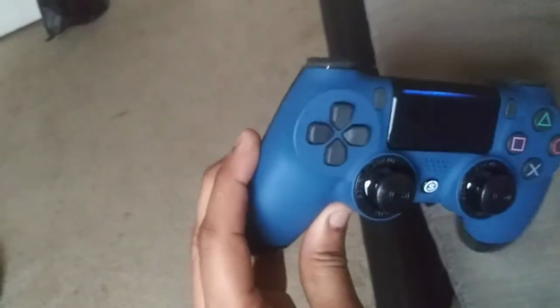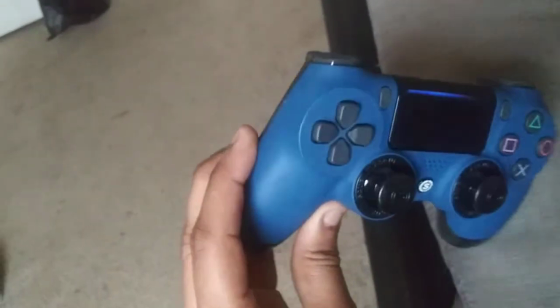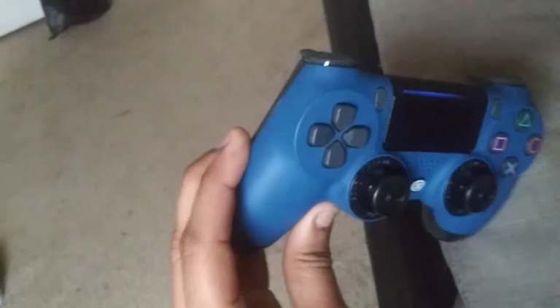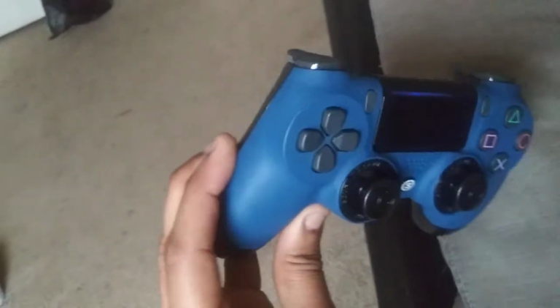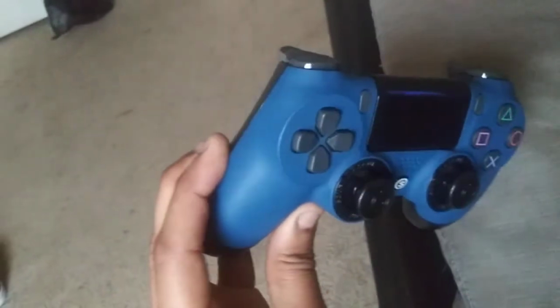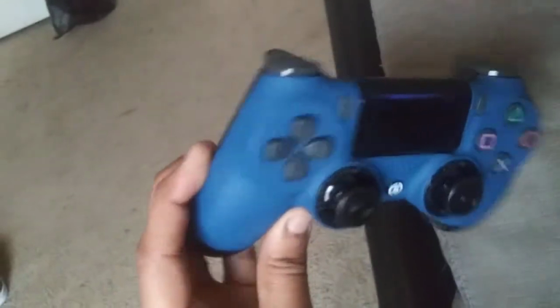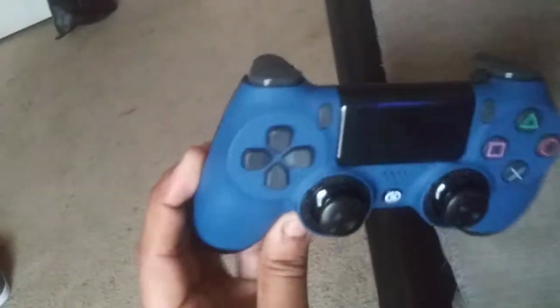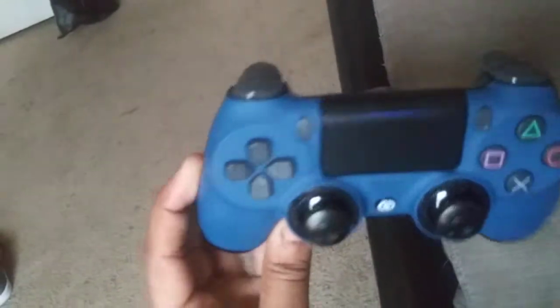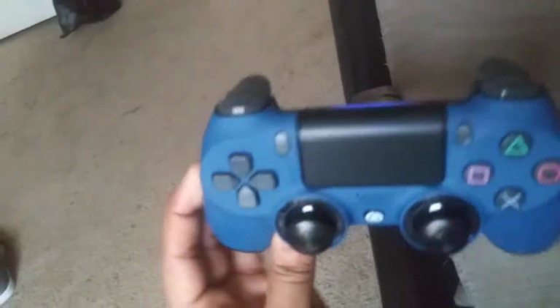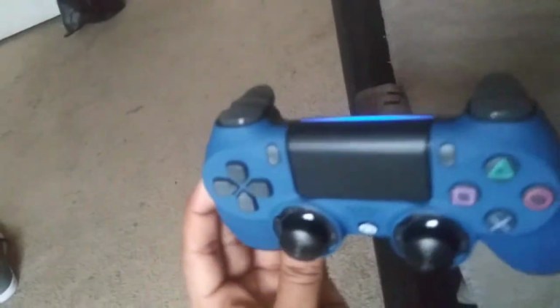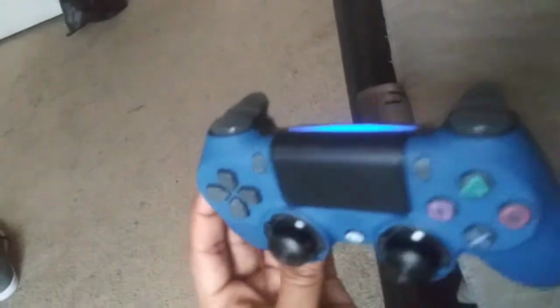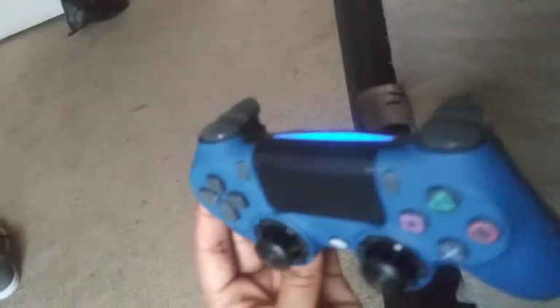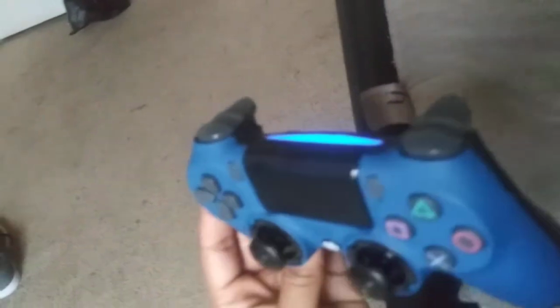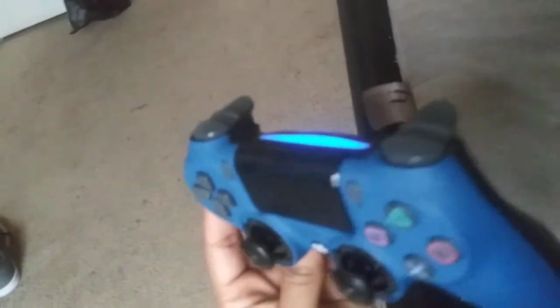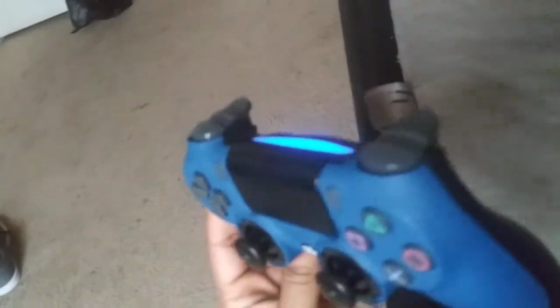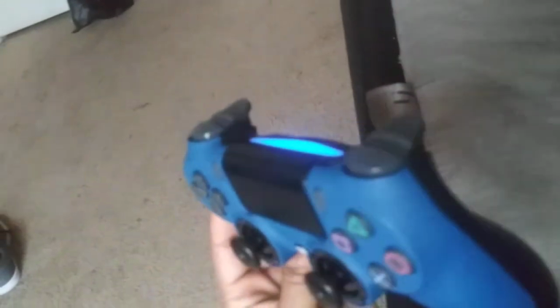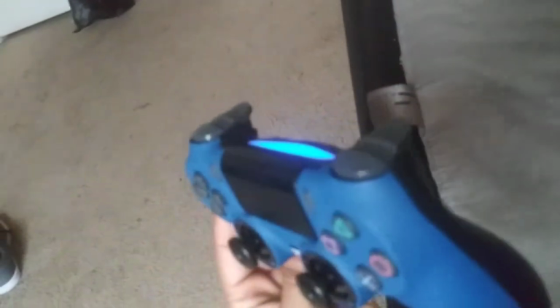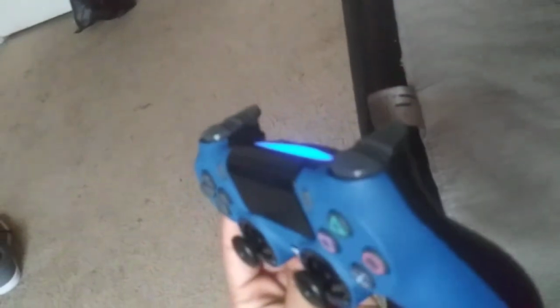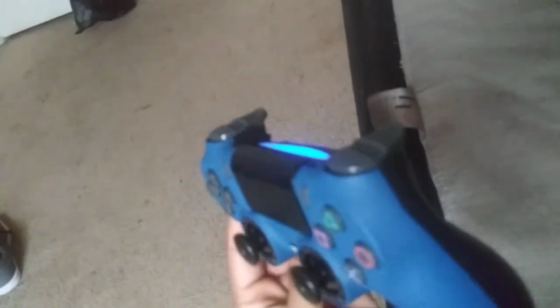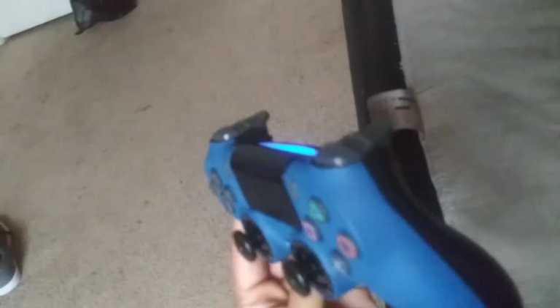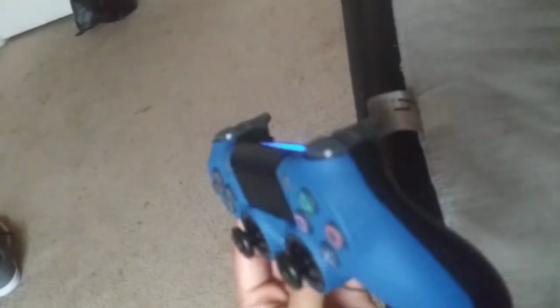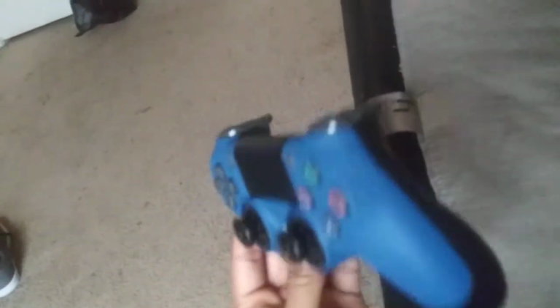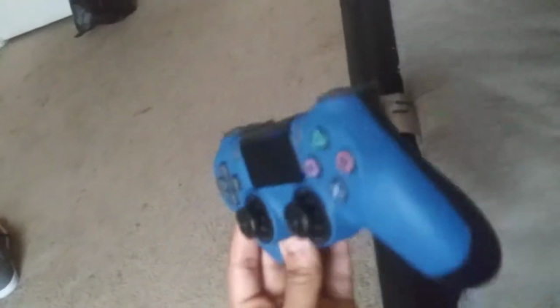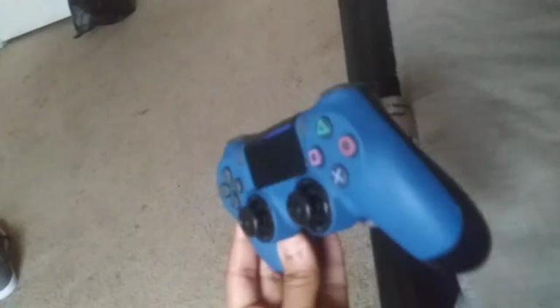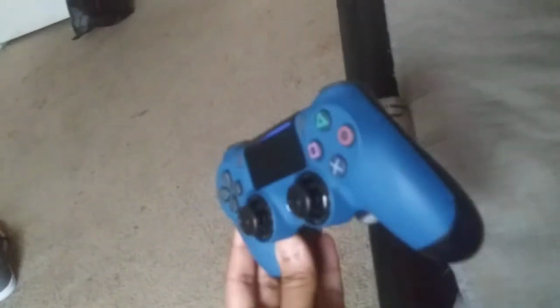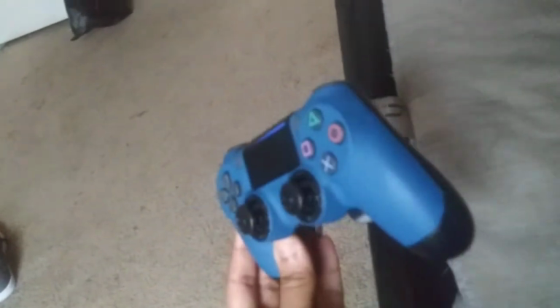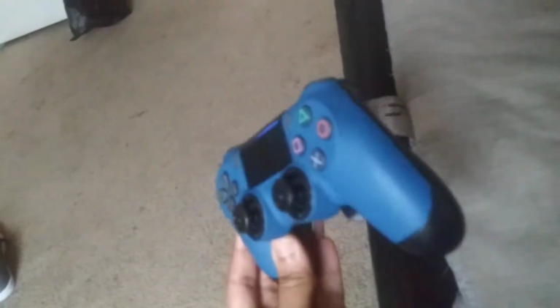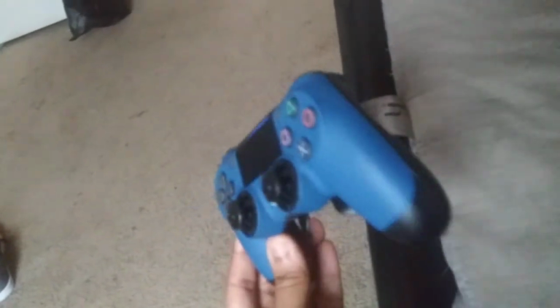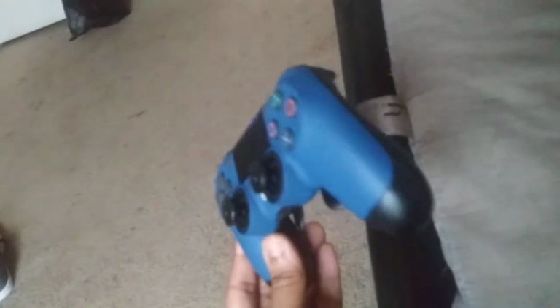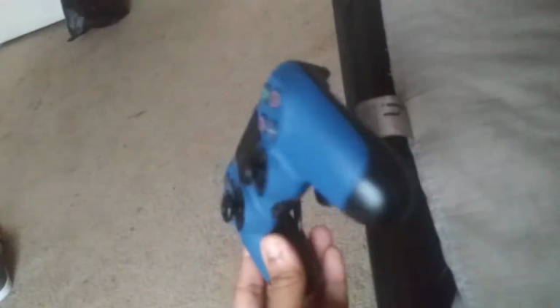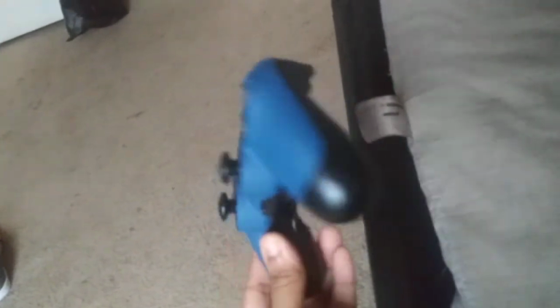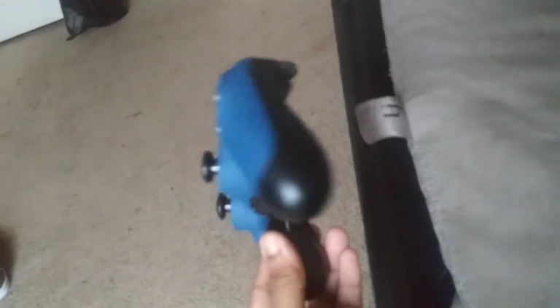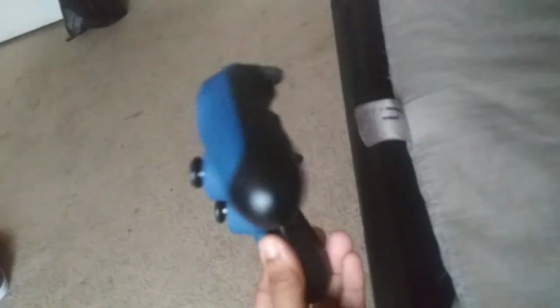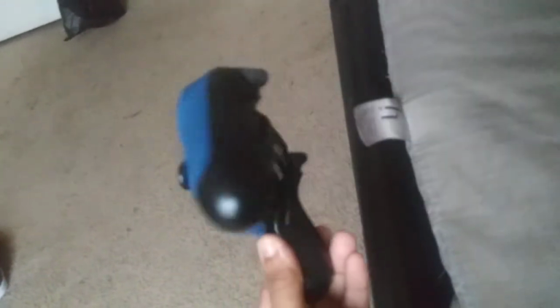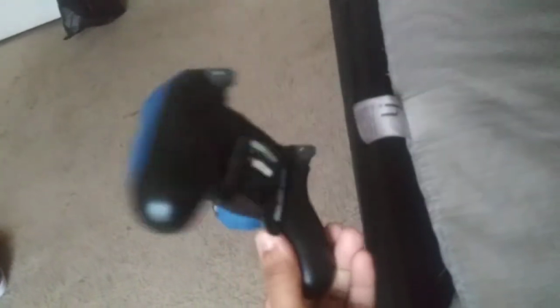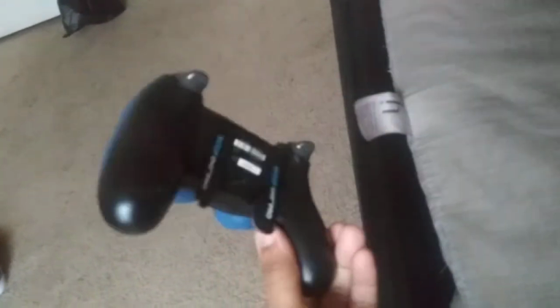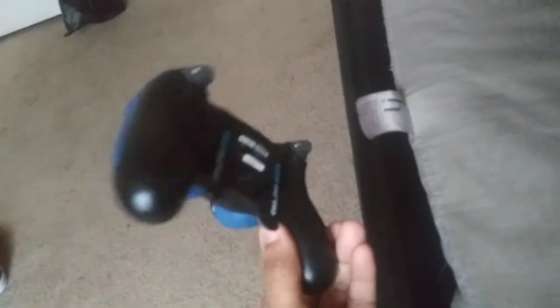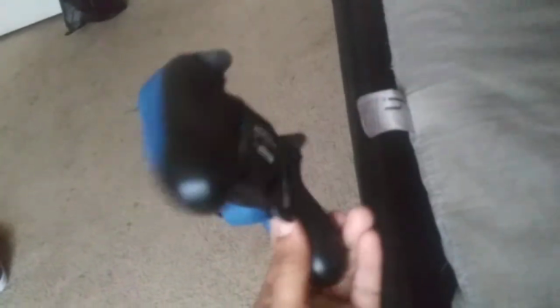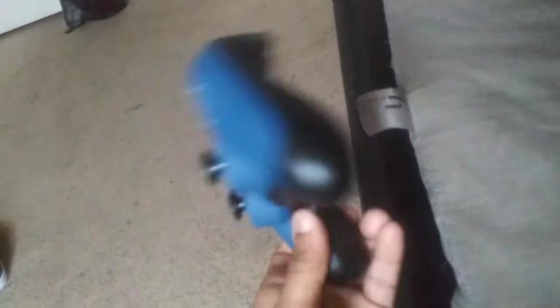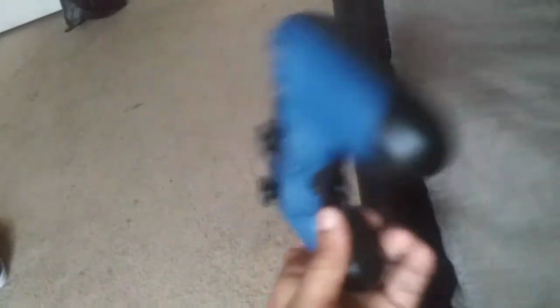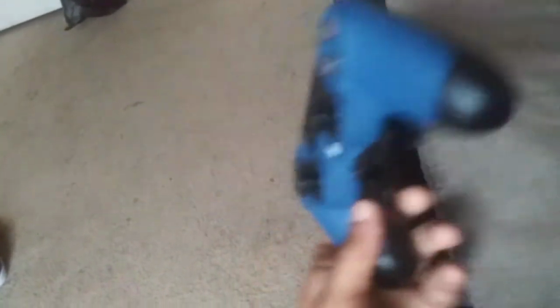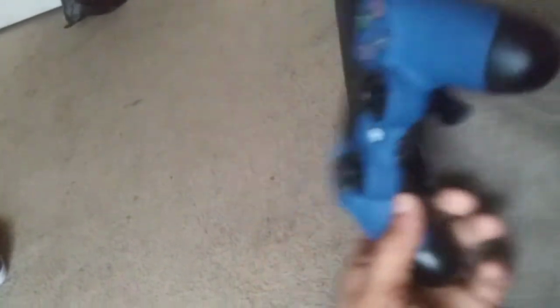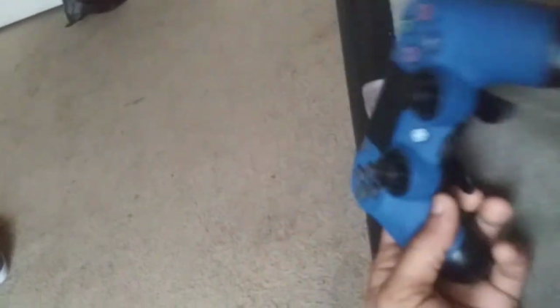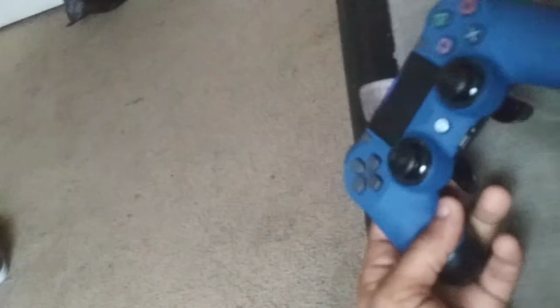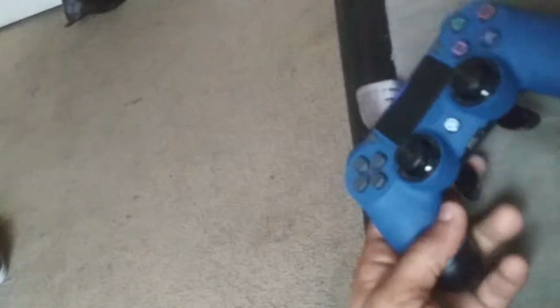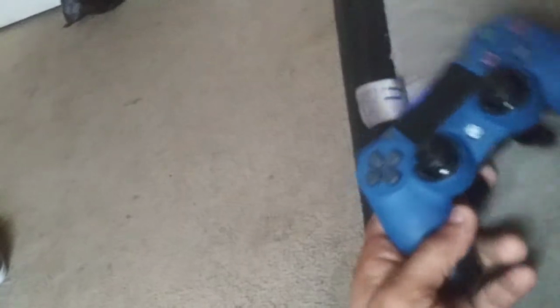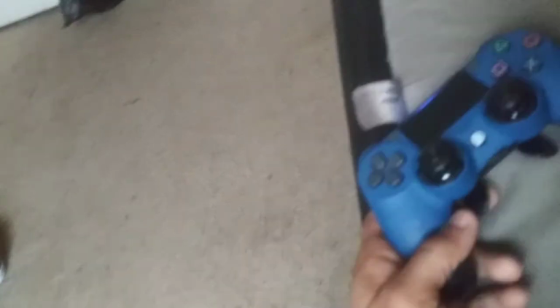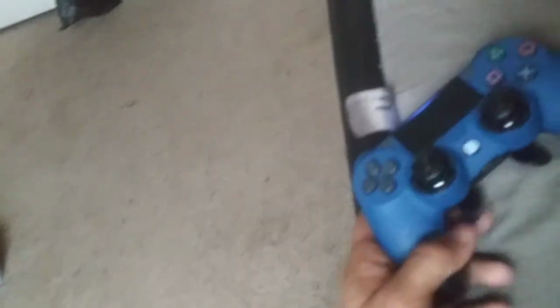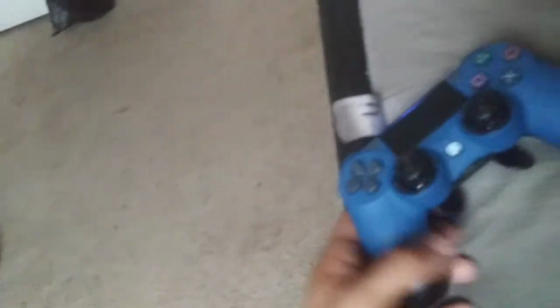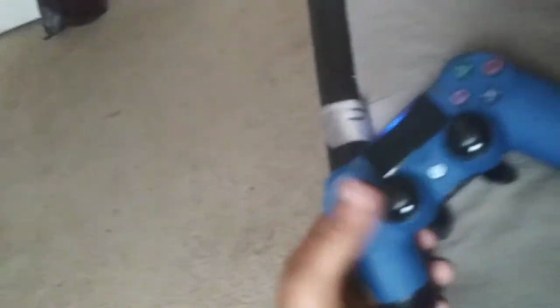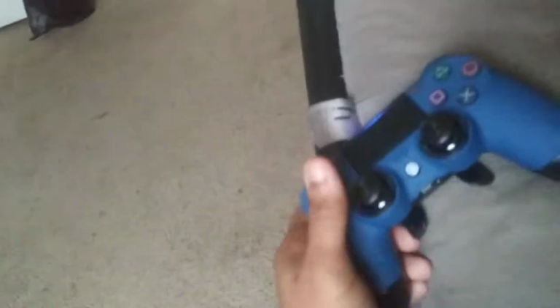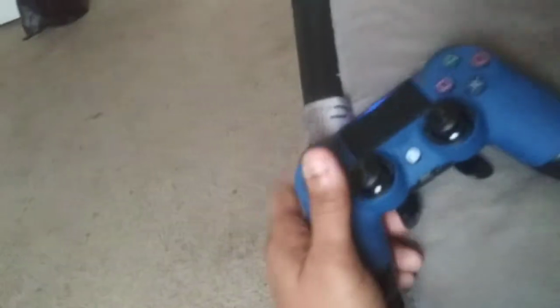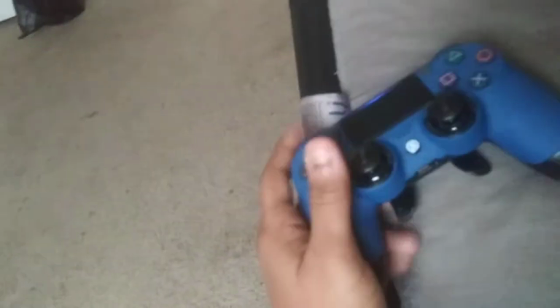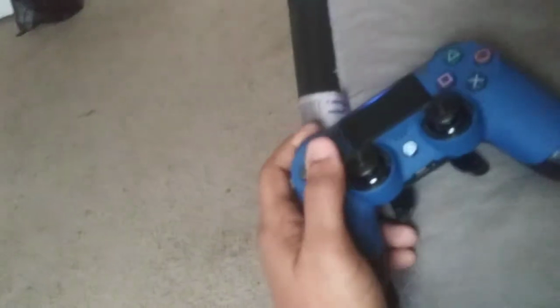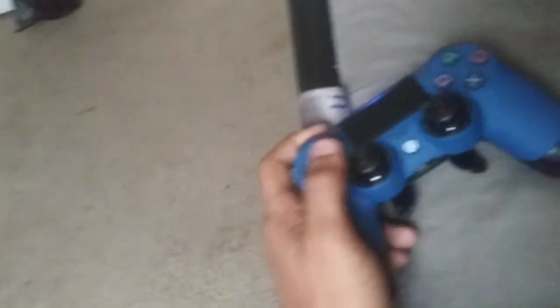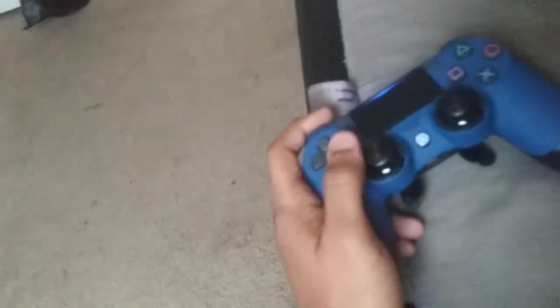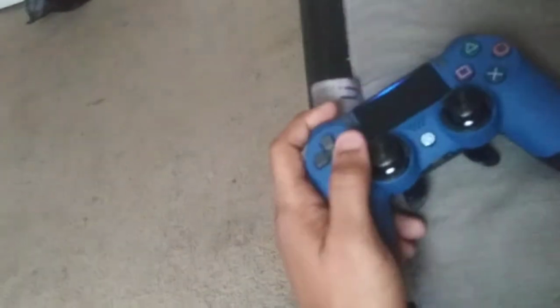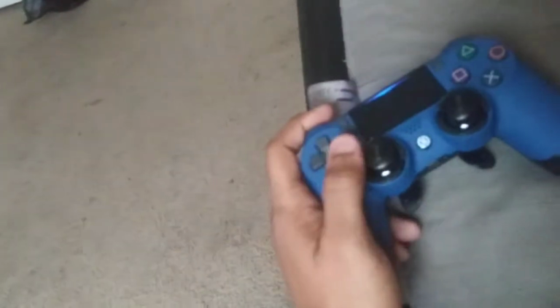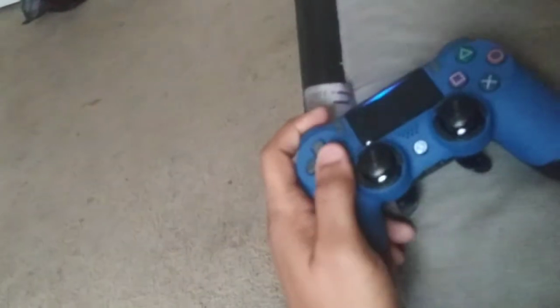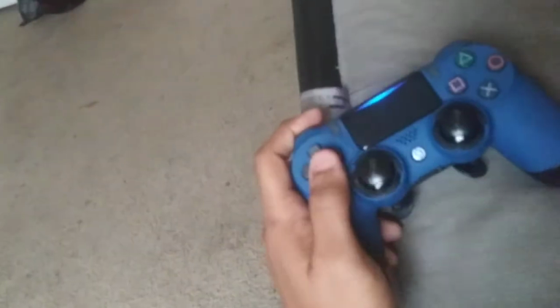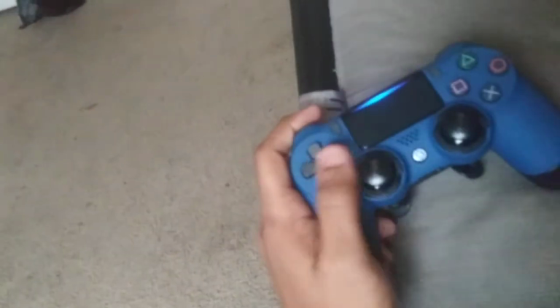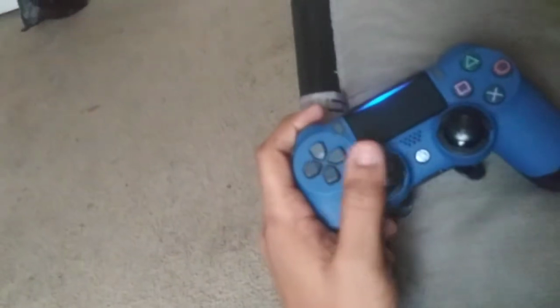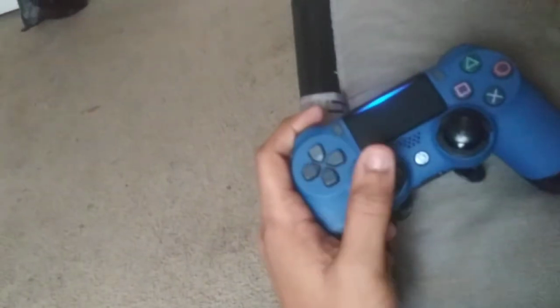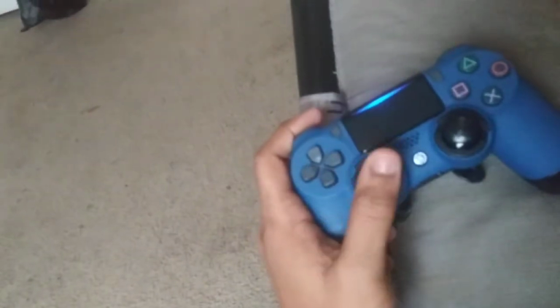Got a nice blue type of feel to it. It's nice and grippable, no cap. It's nice and grippable.